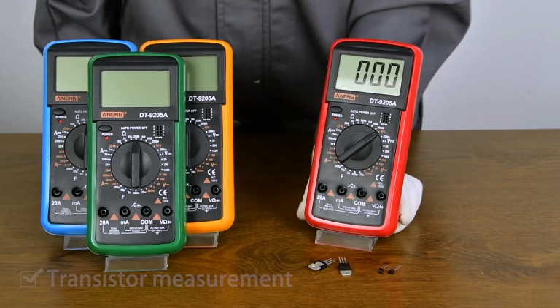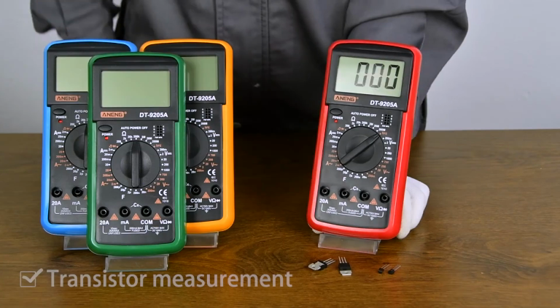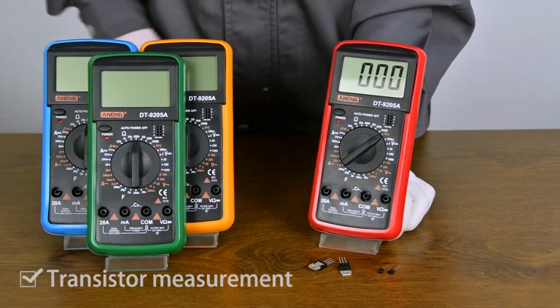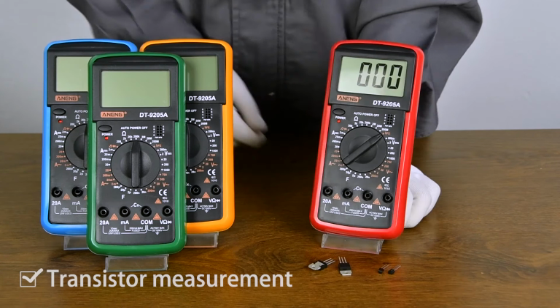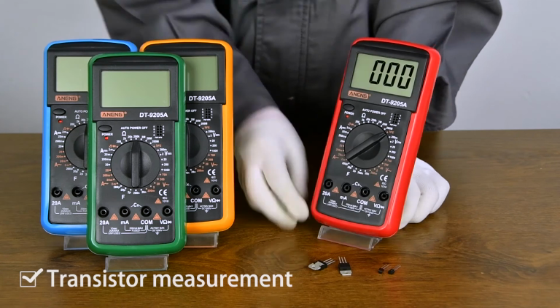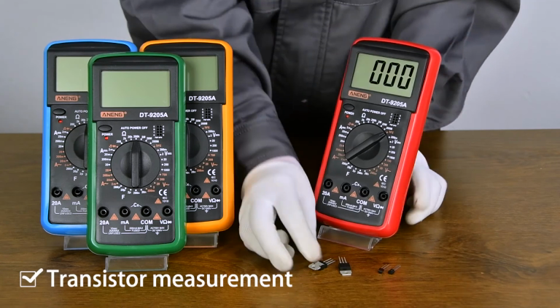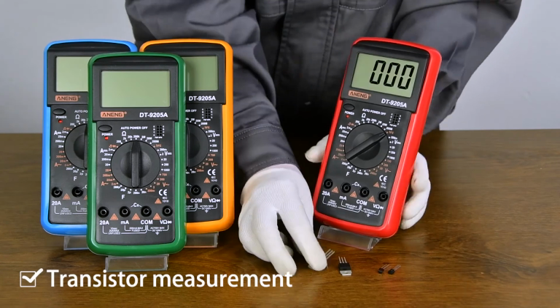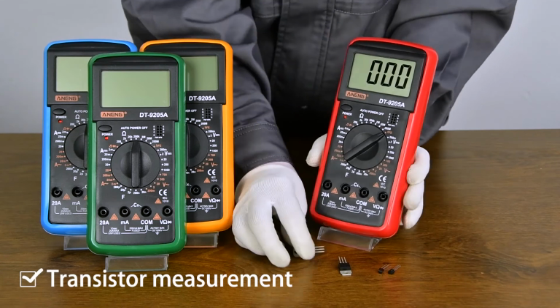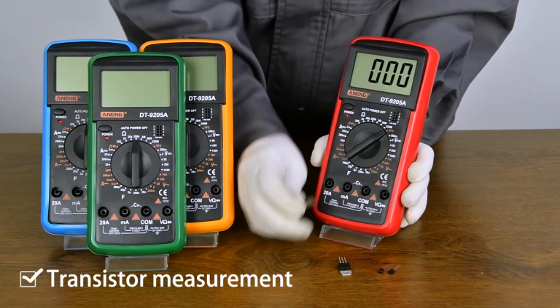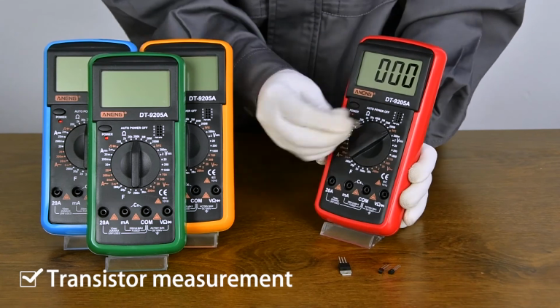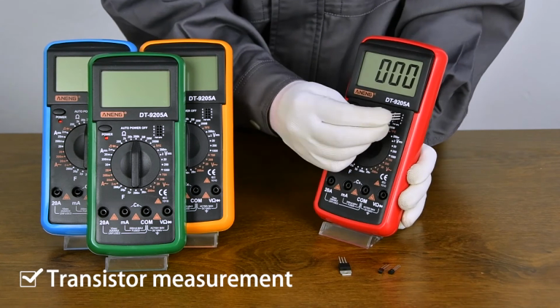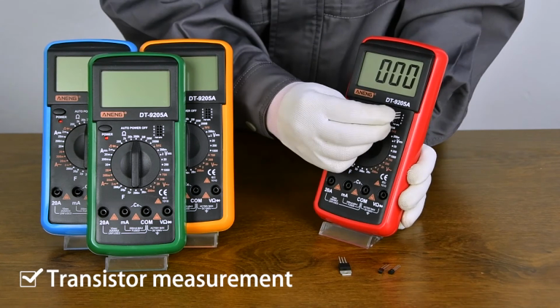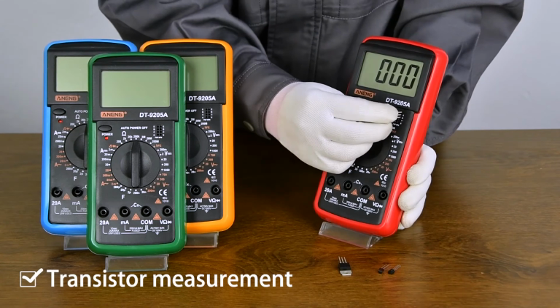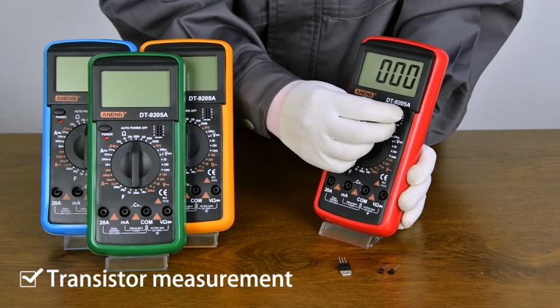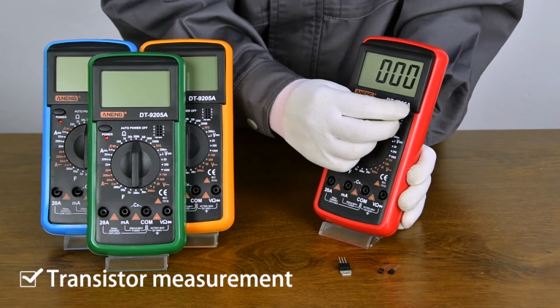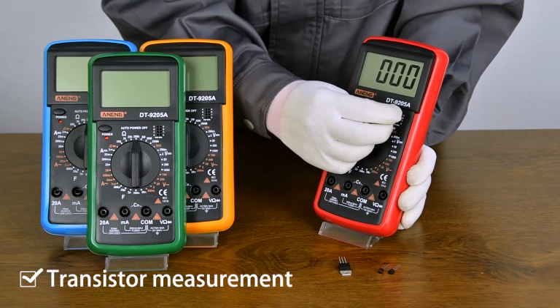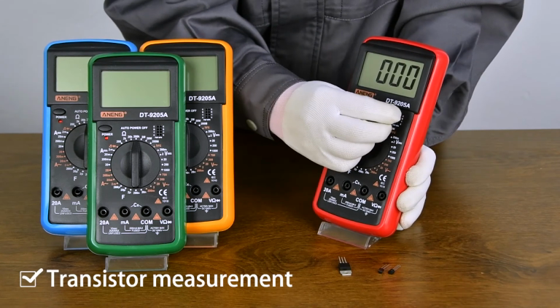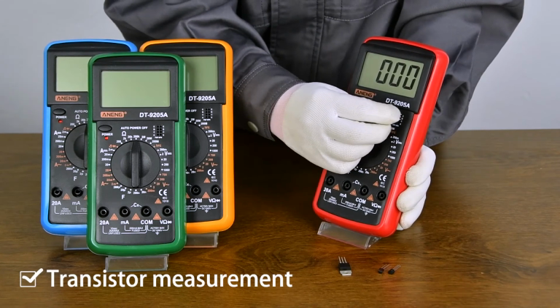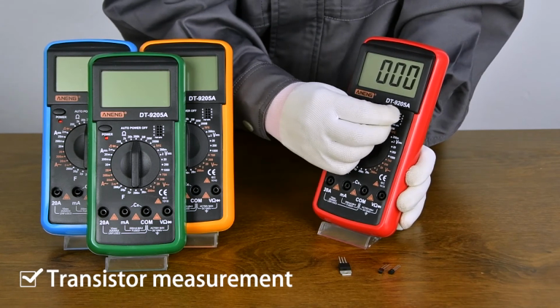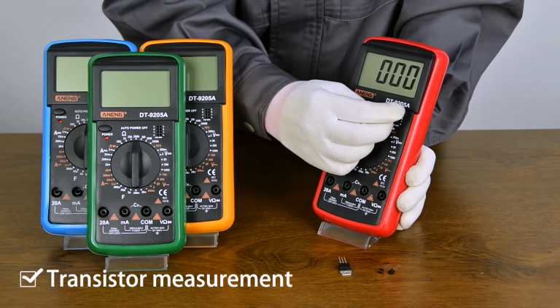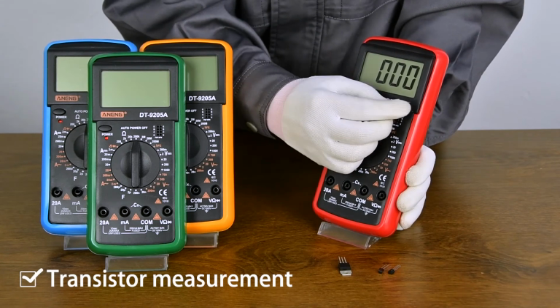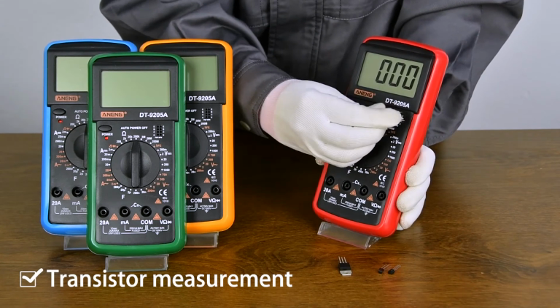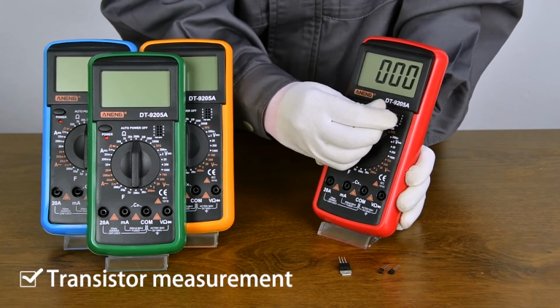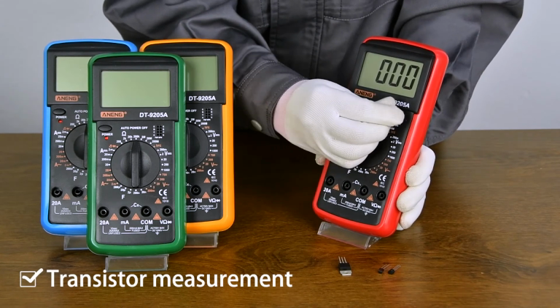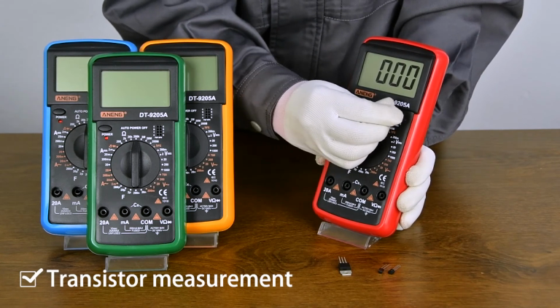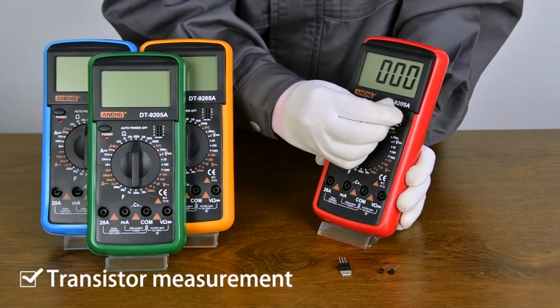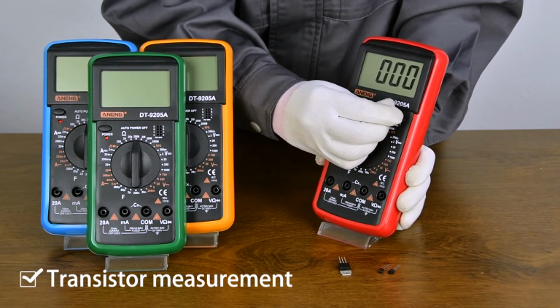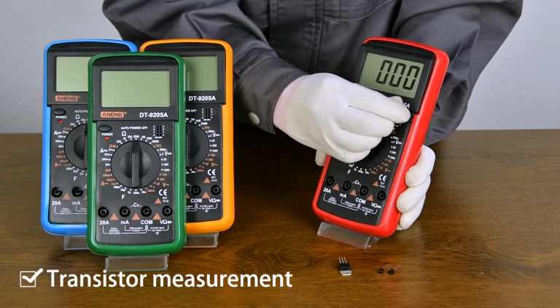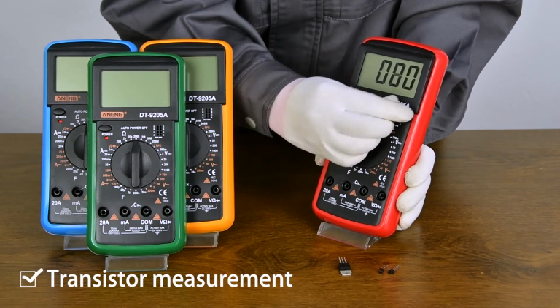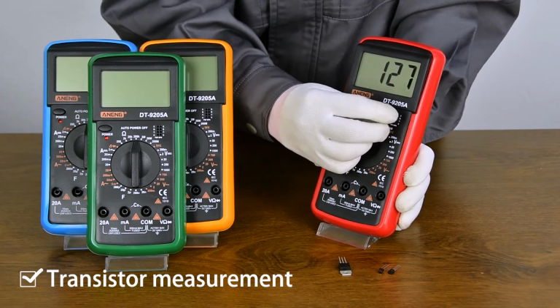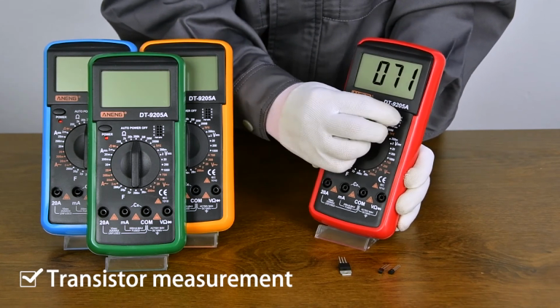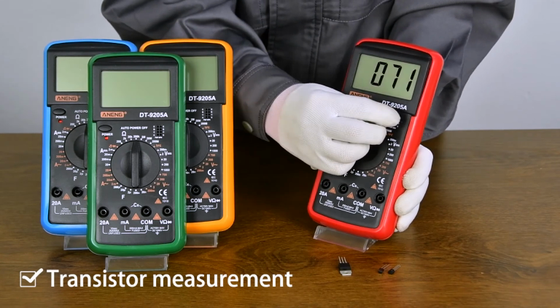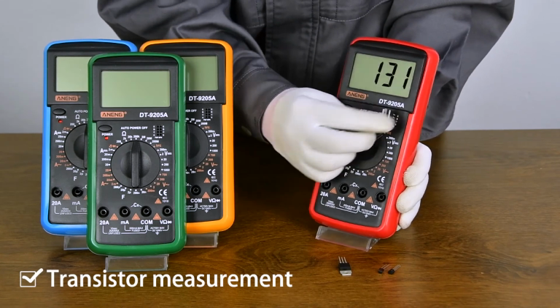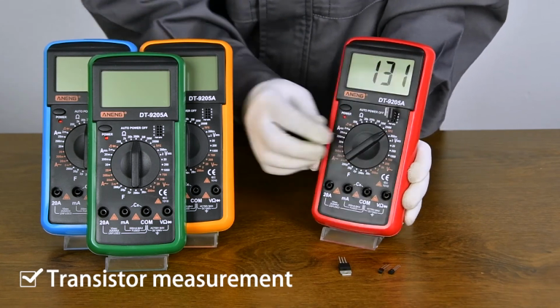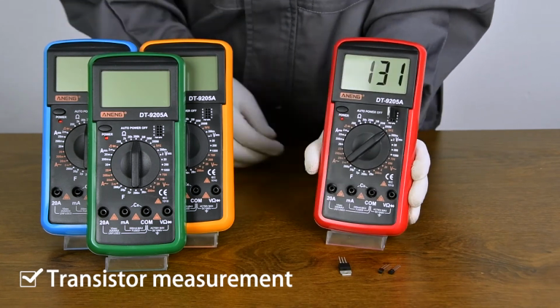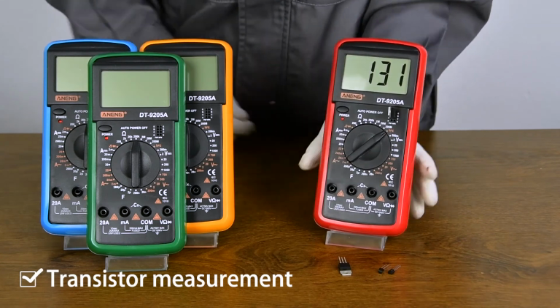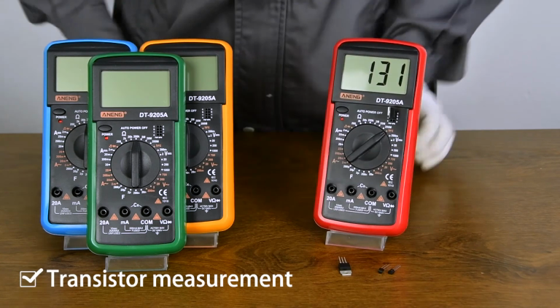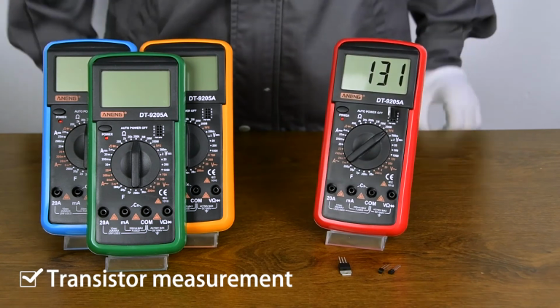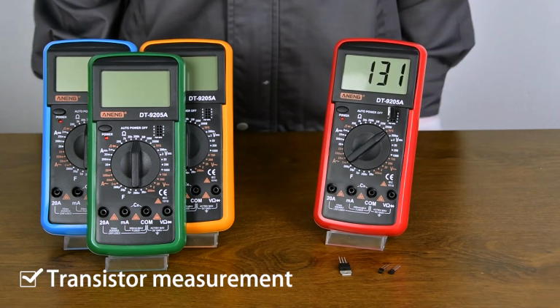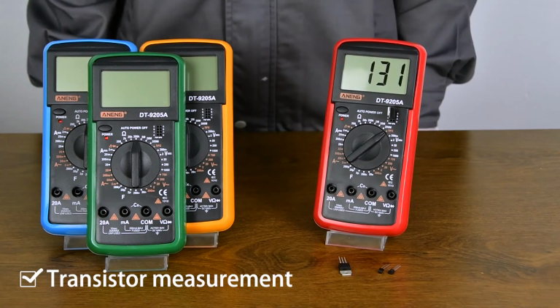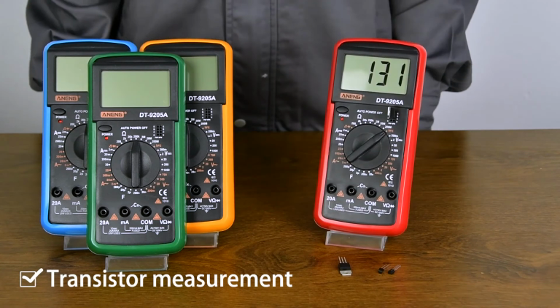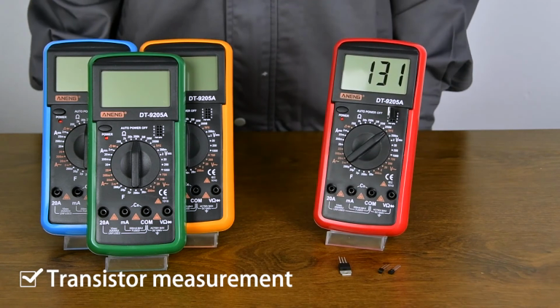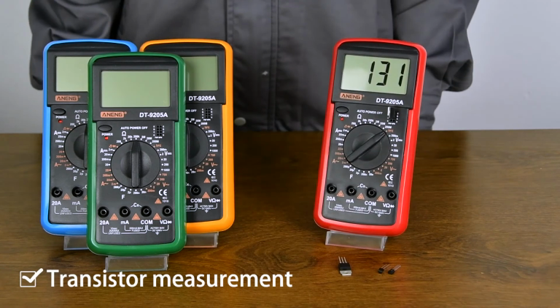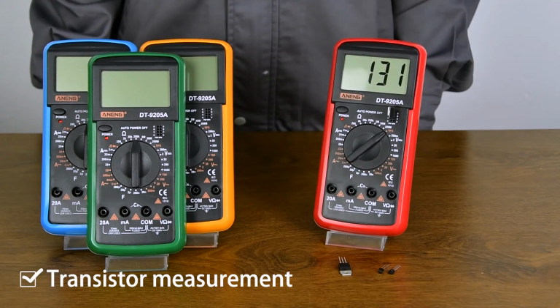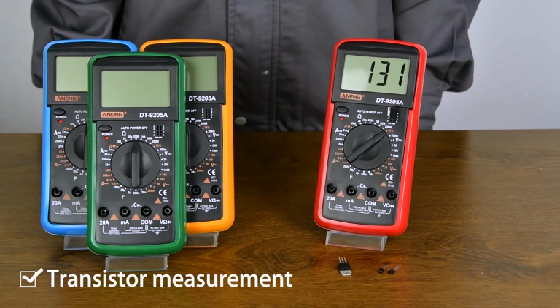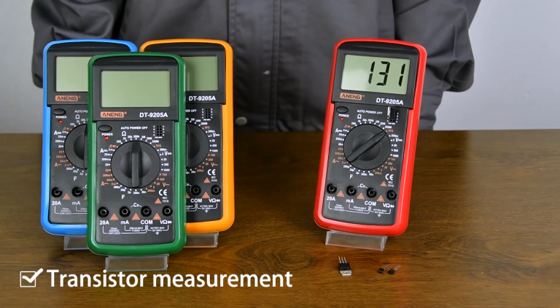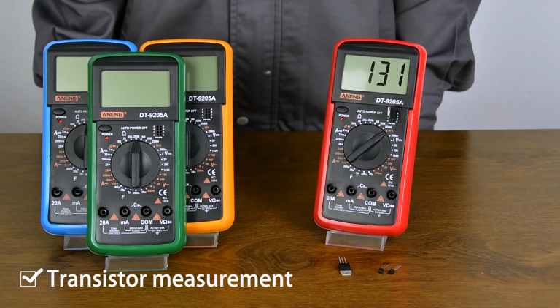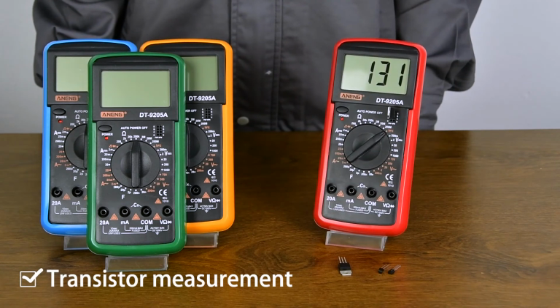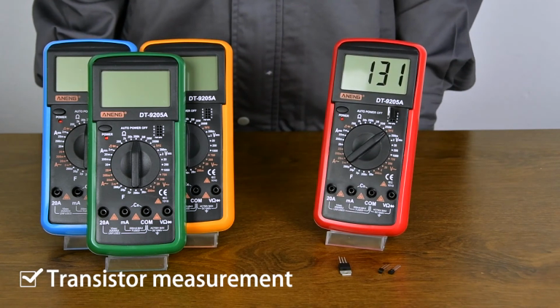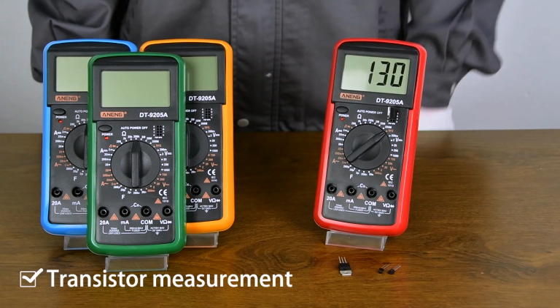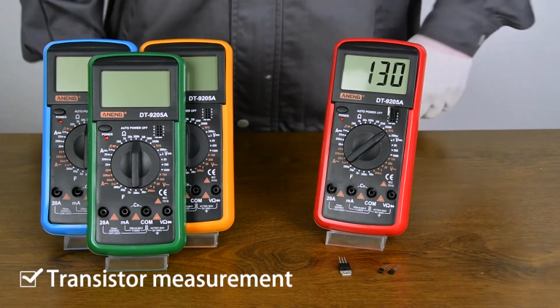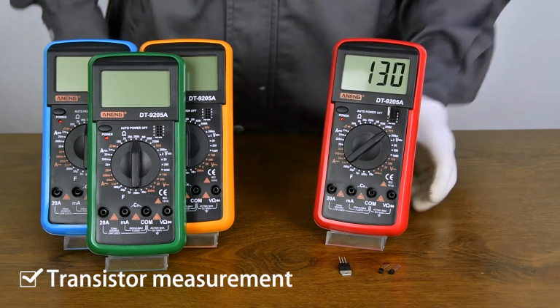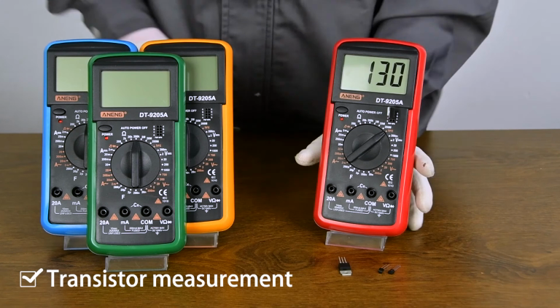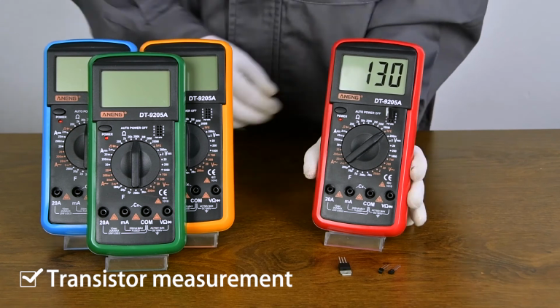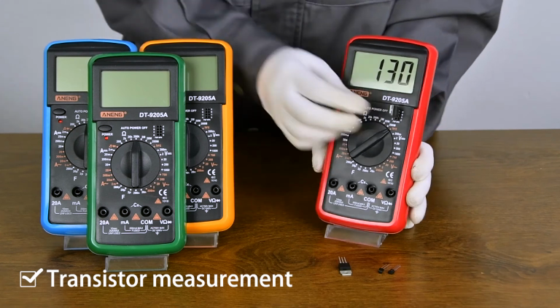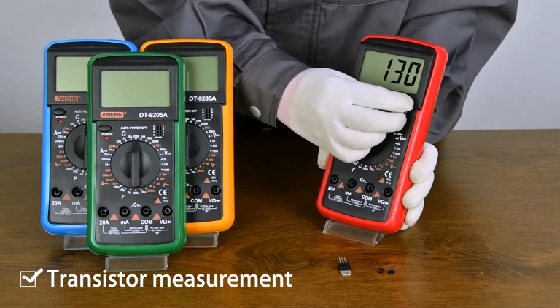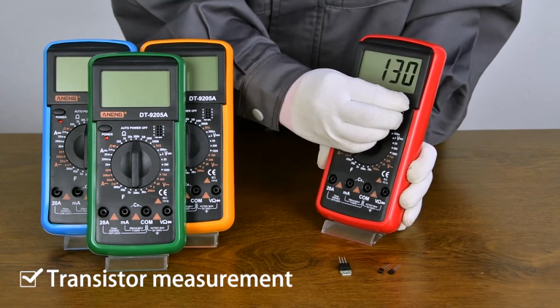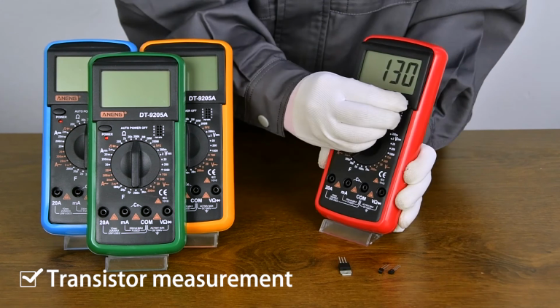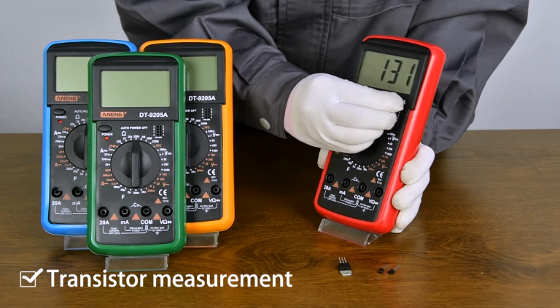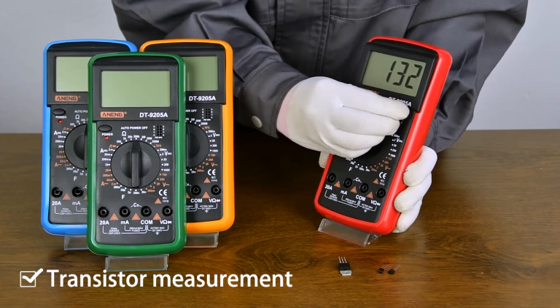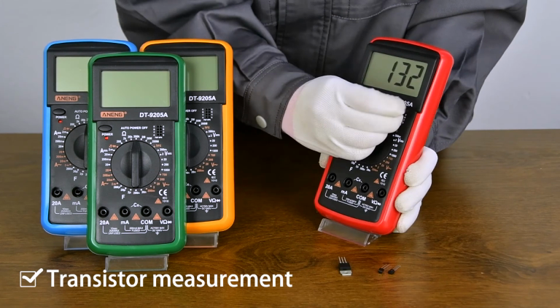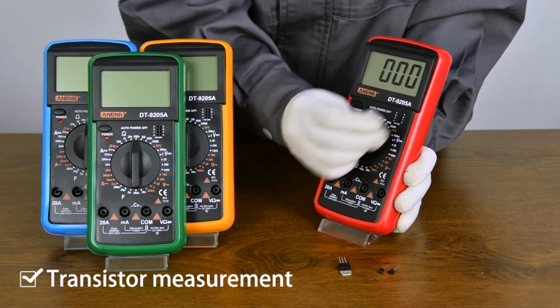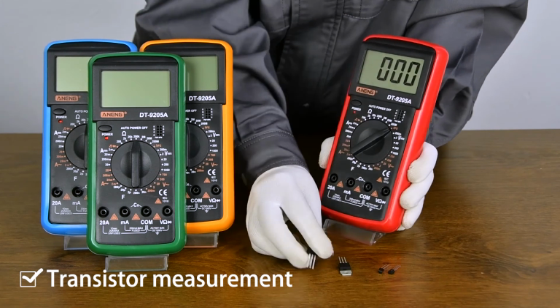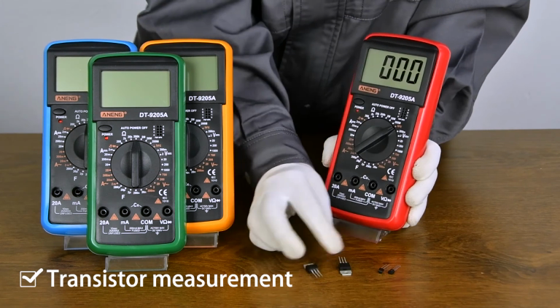HFE transistor measurement. Ensure that the transistor is PNP or NPN.